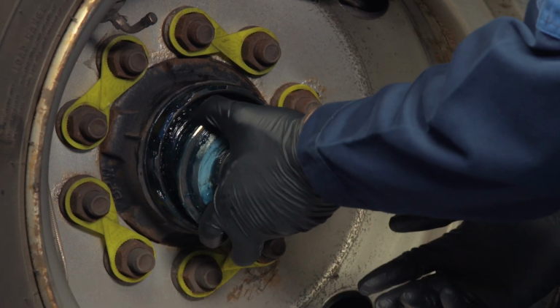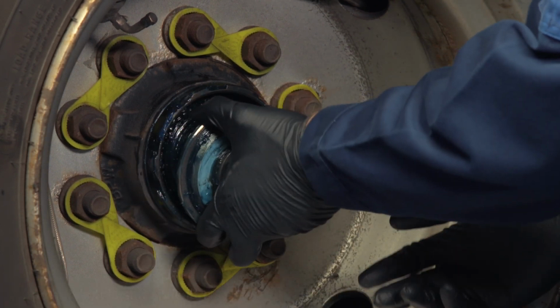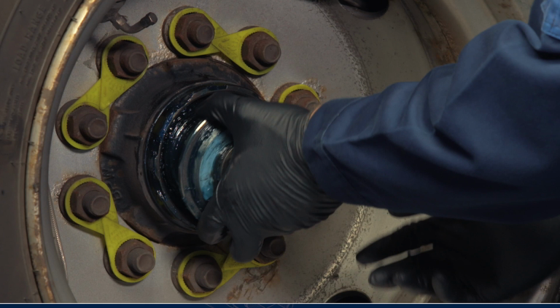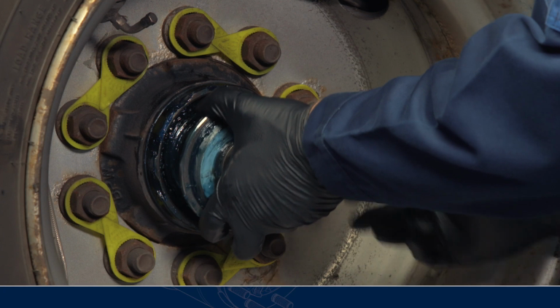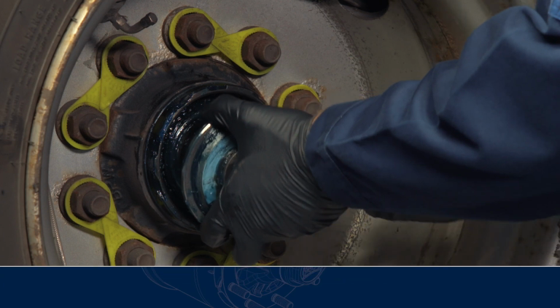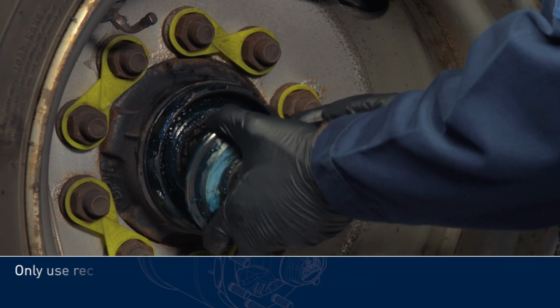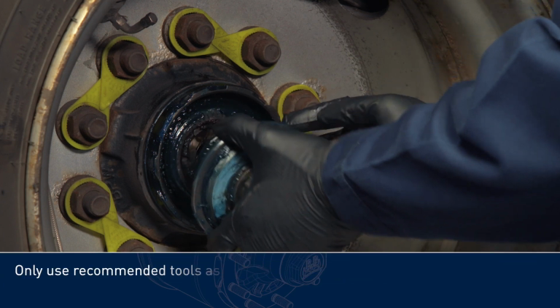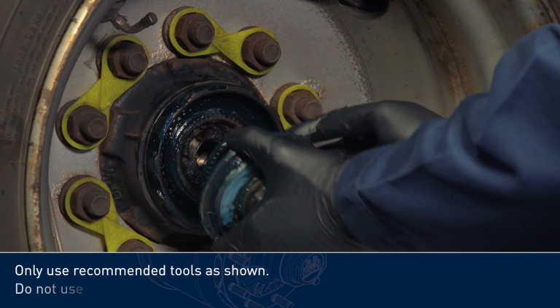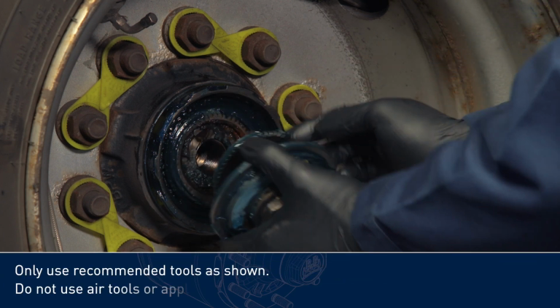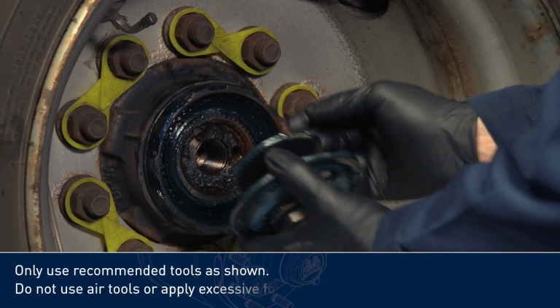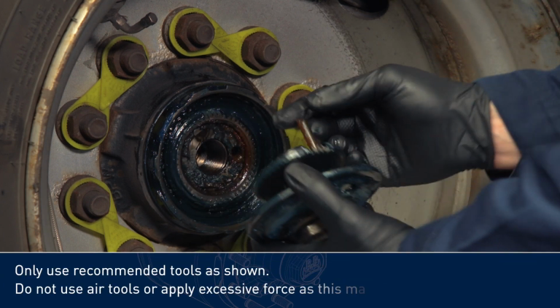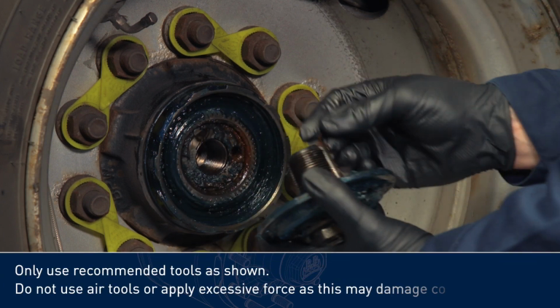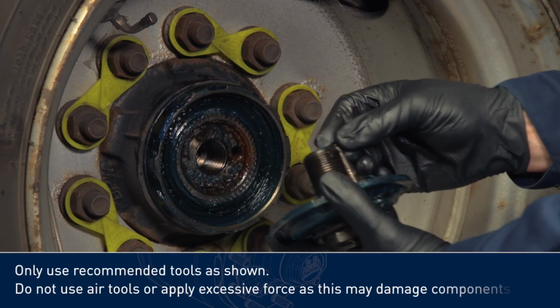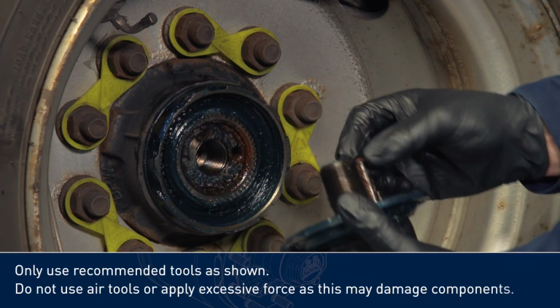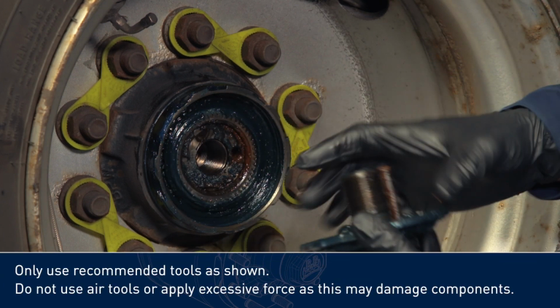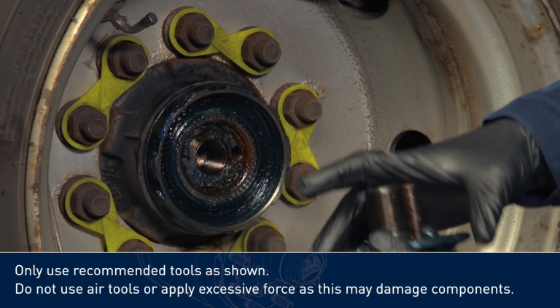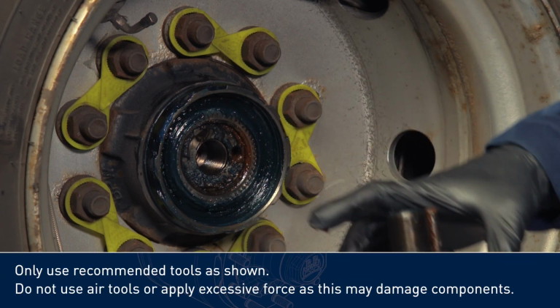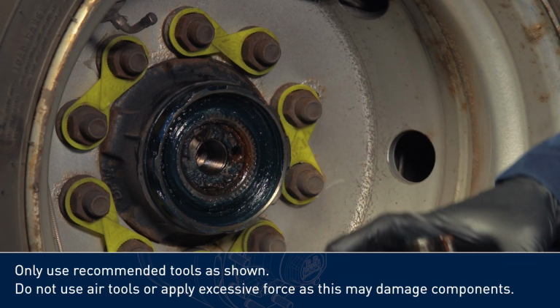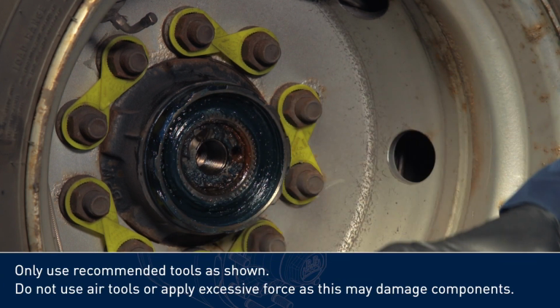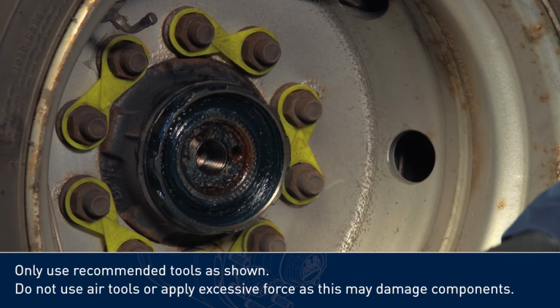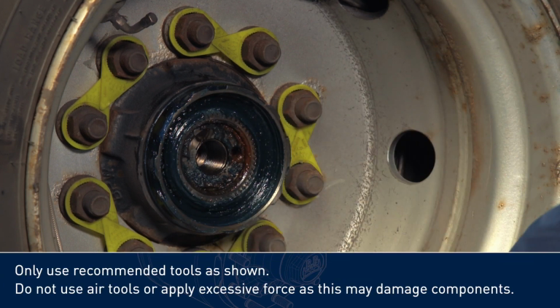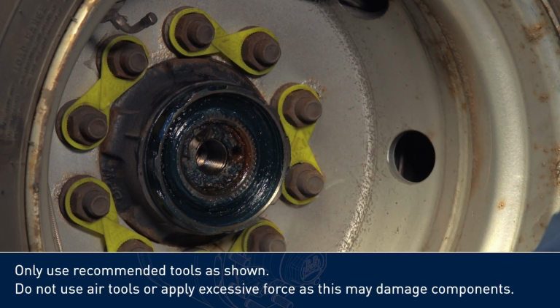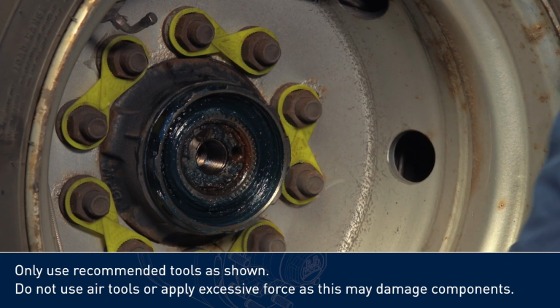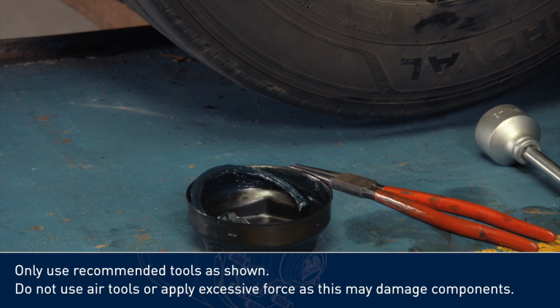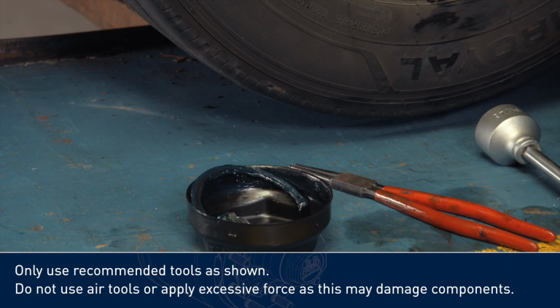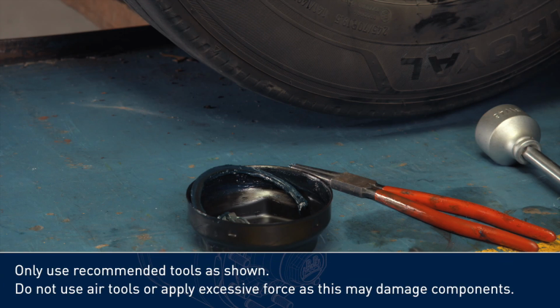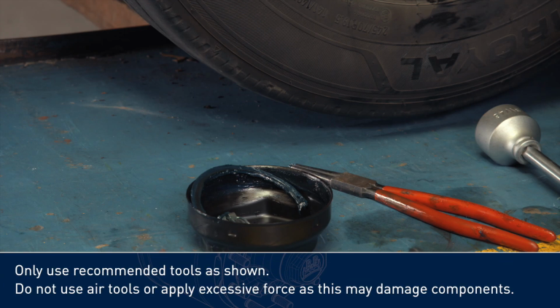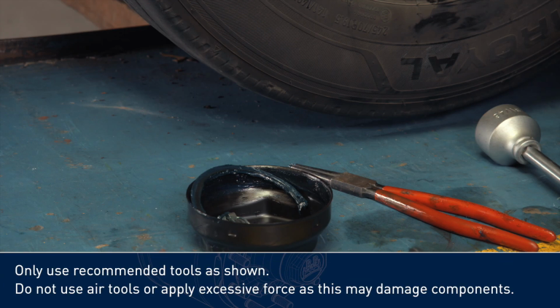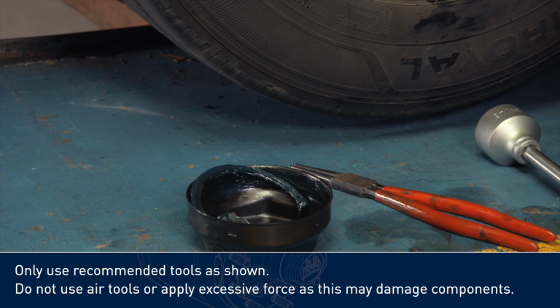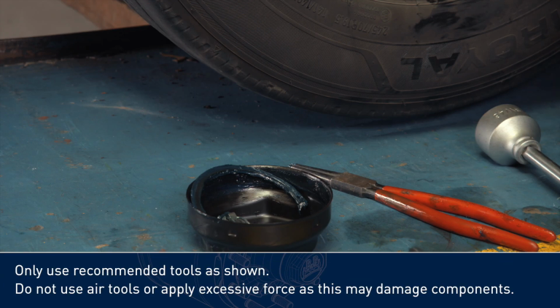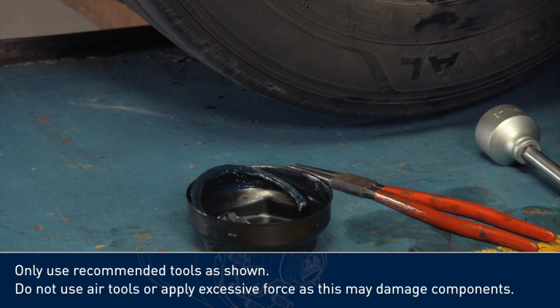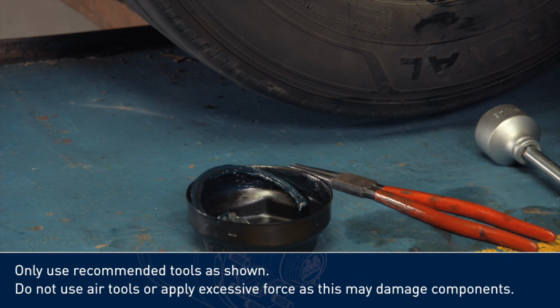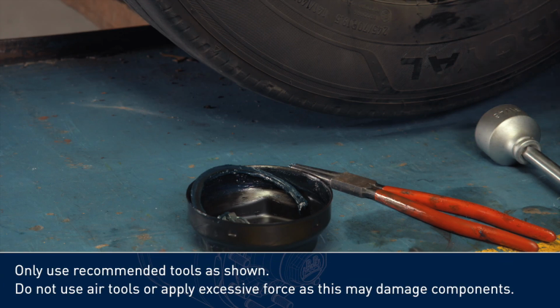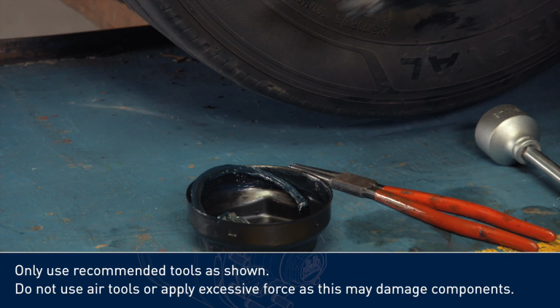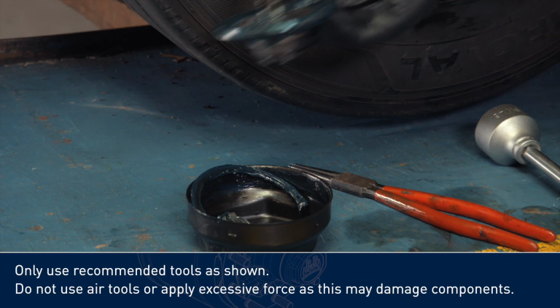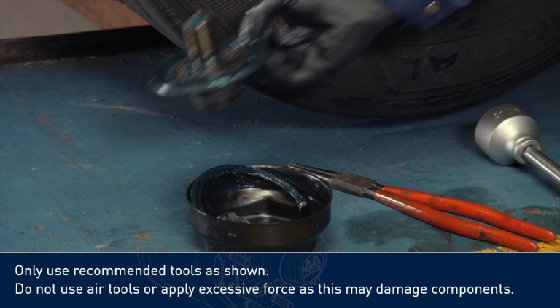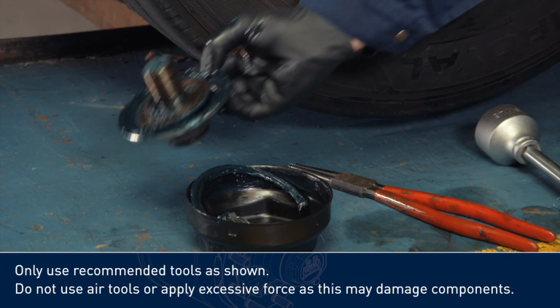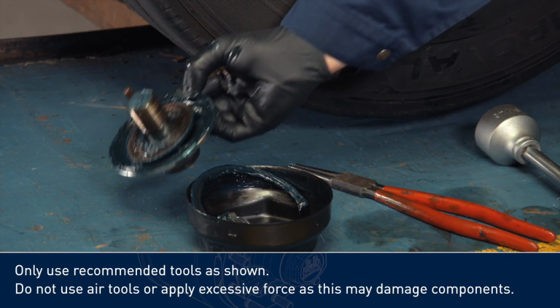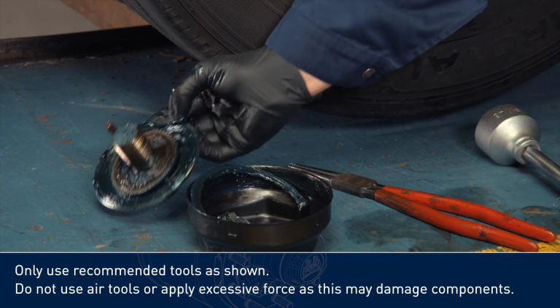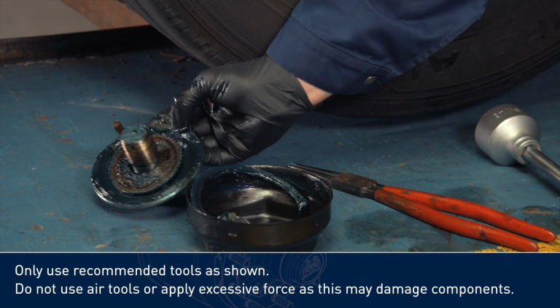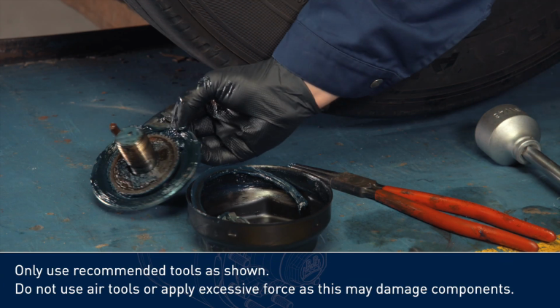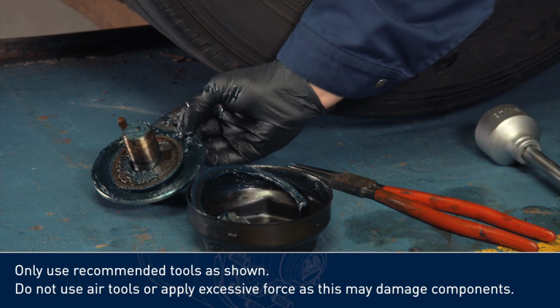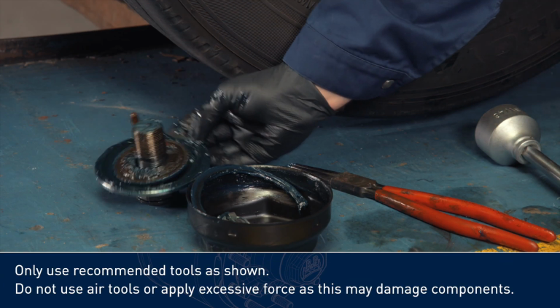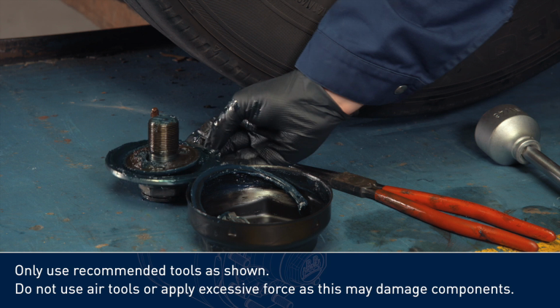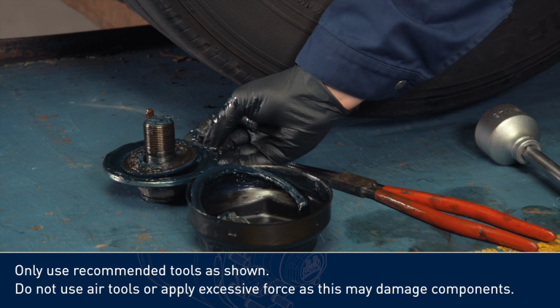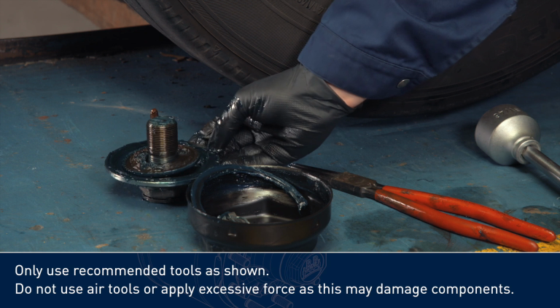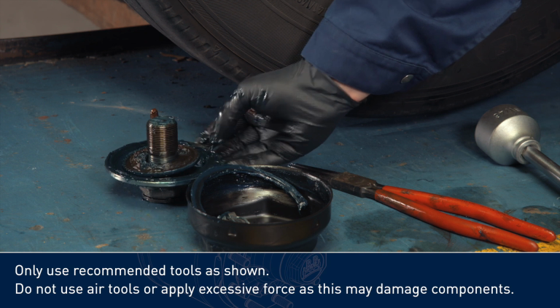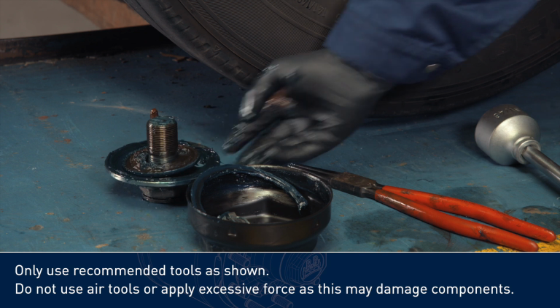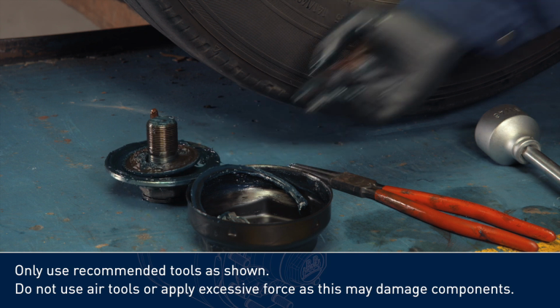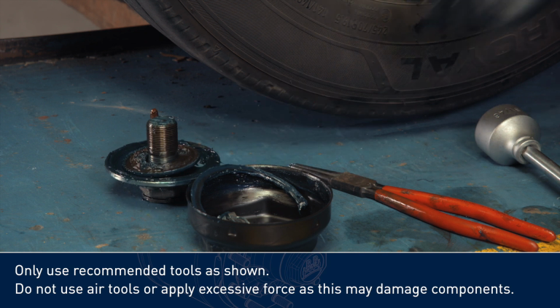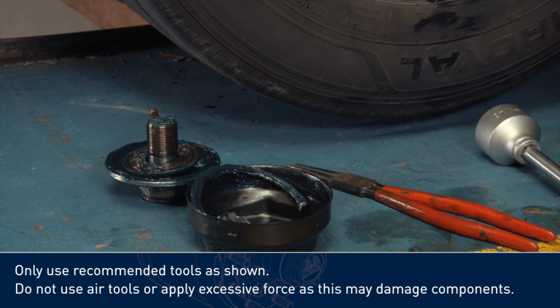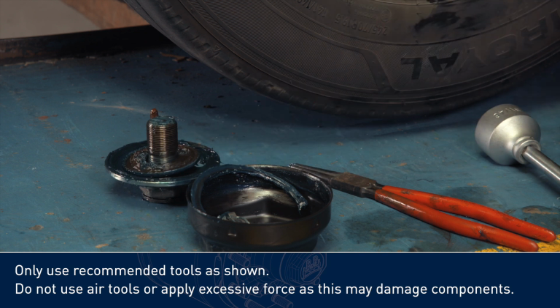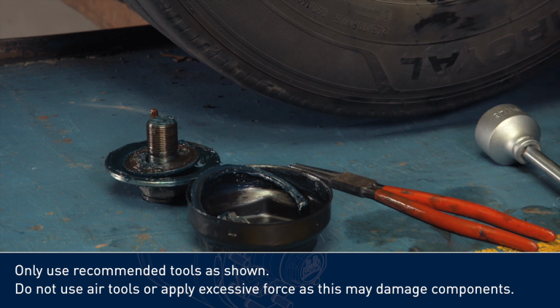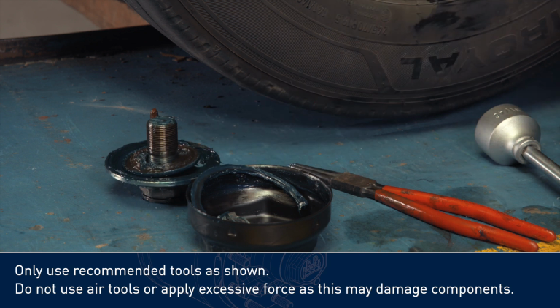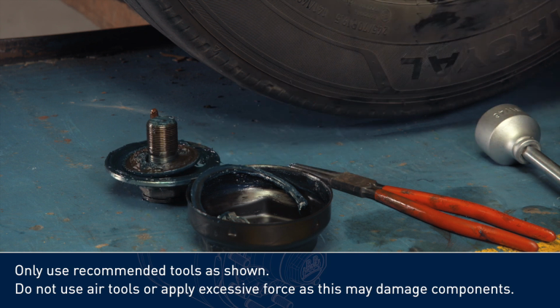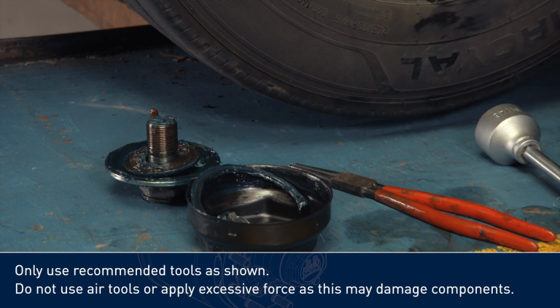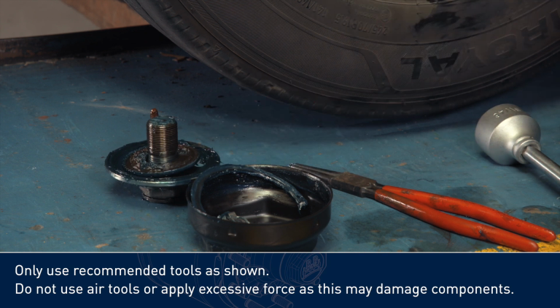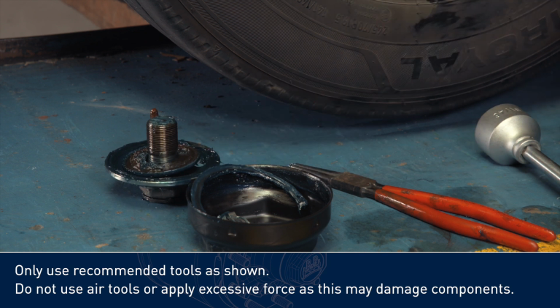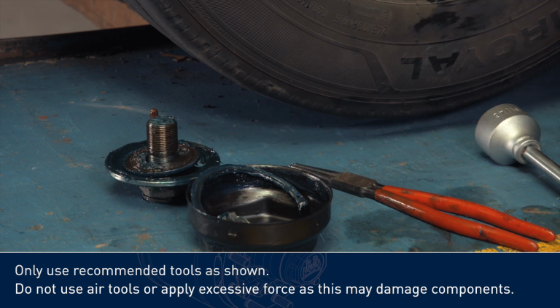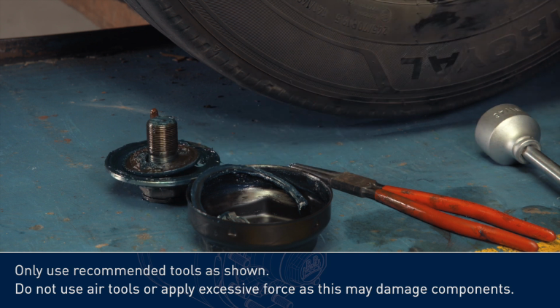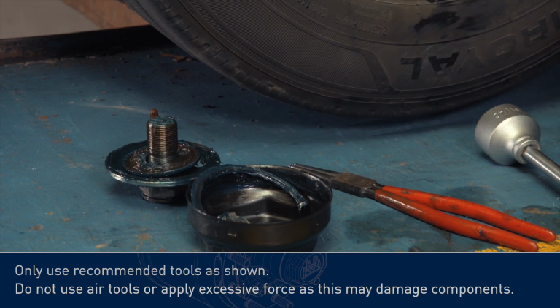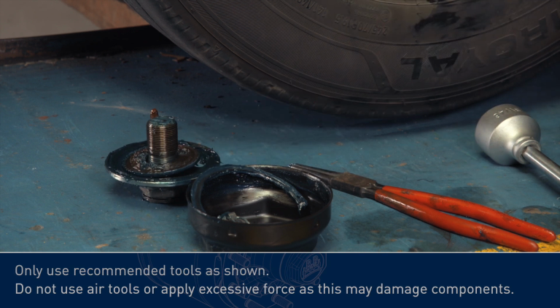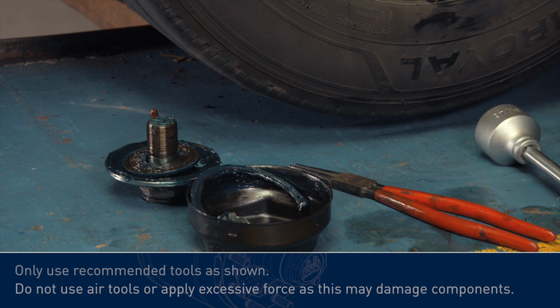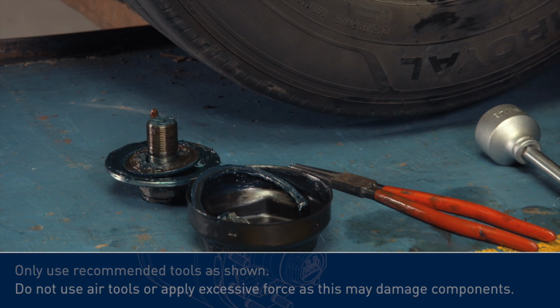Only use recommended tools as shown. Do not use air tools or apply excessive force, as this may damage components.